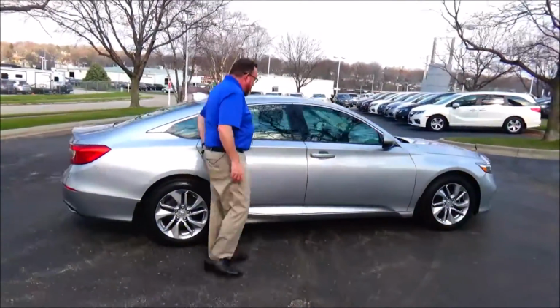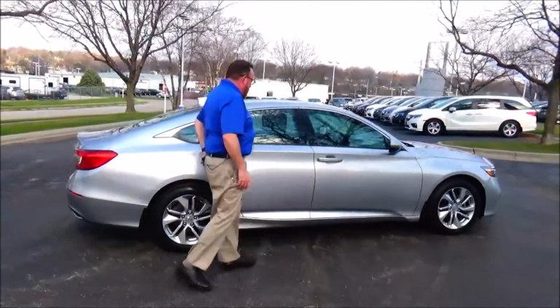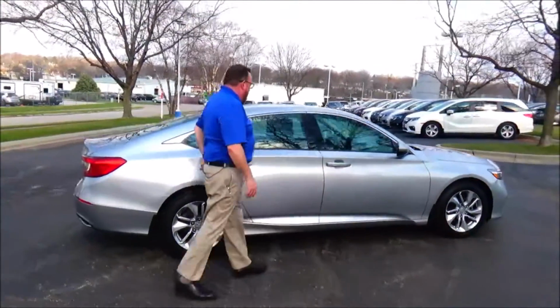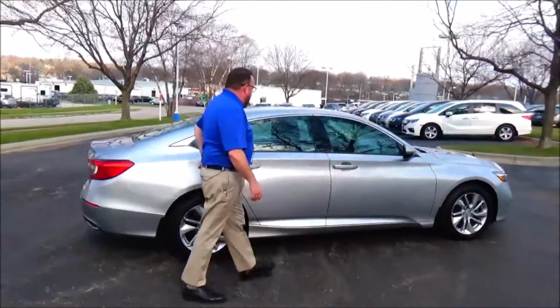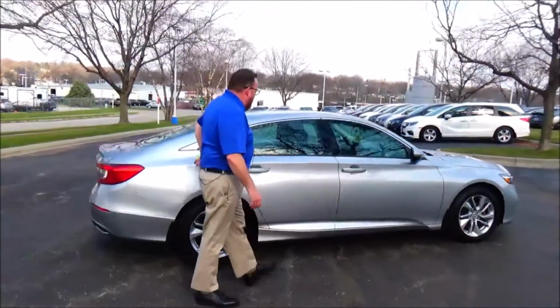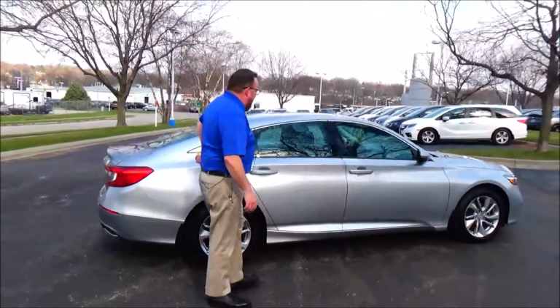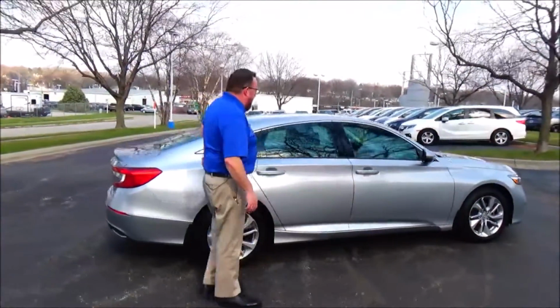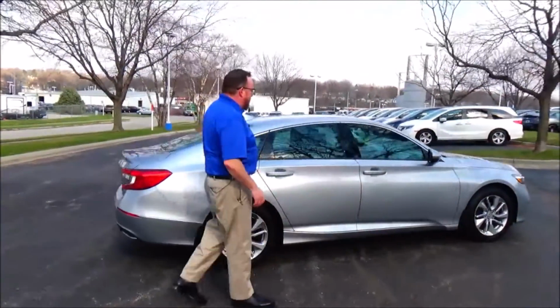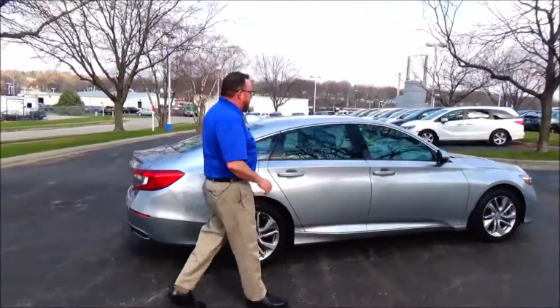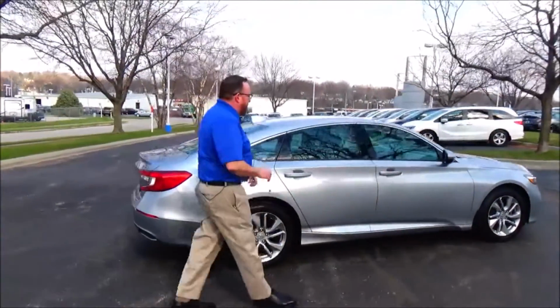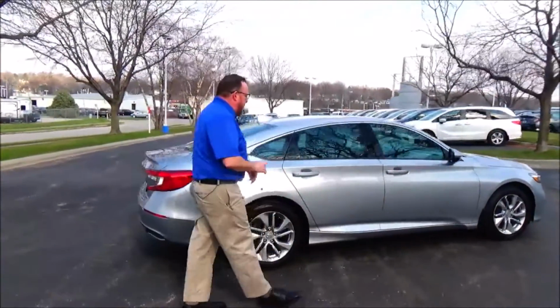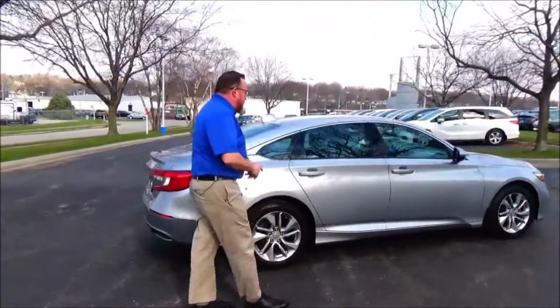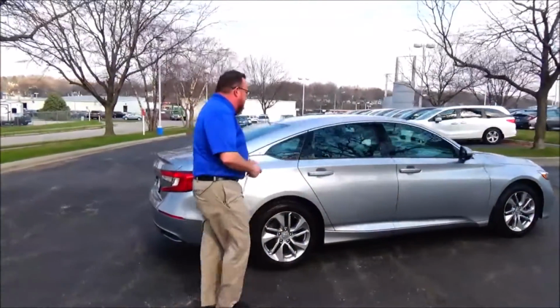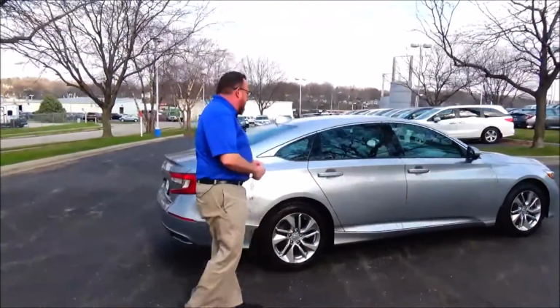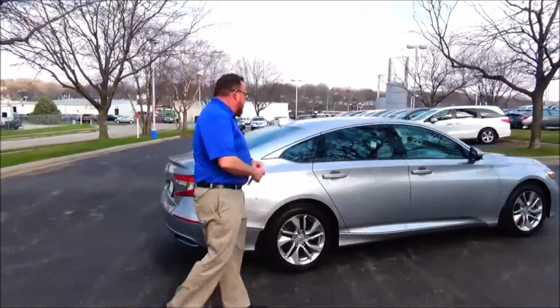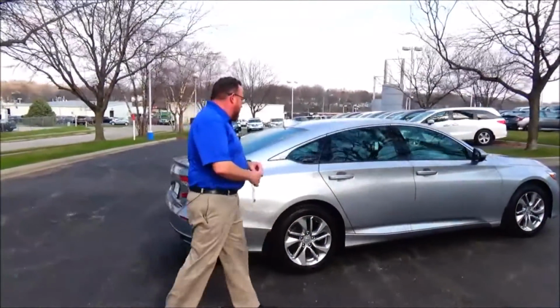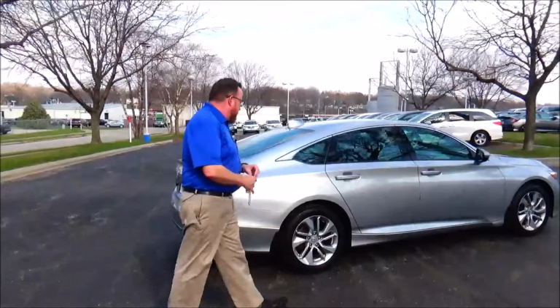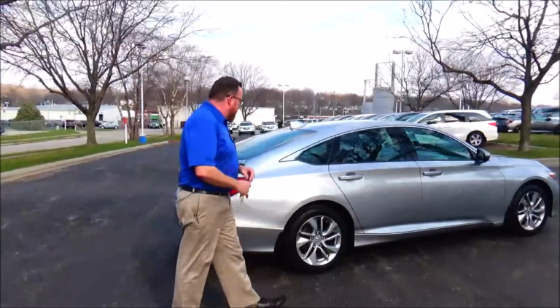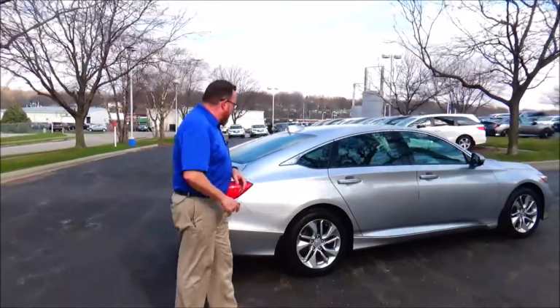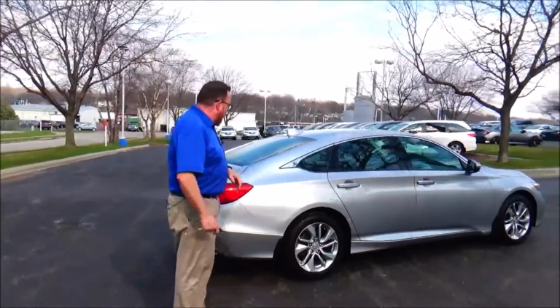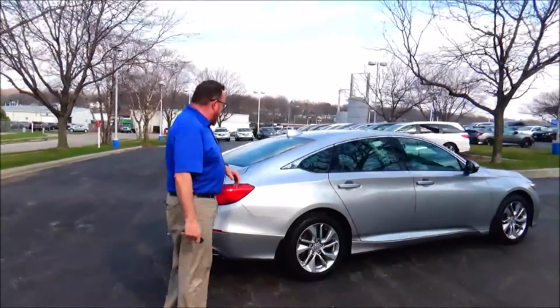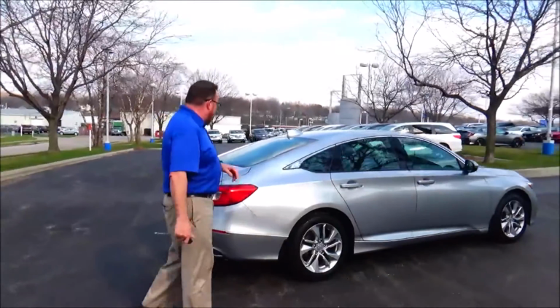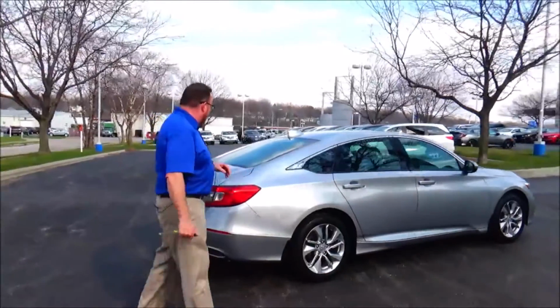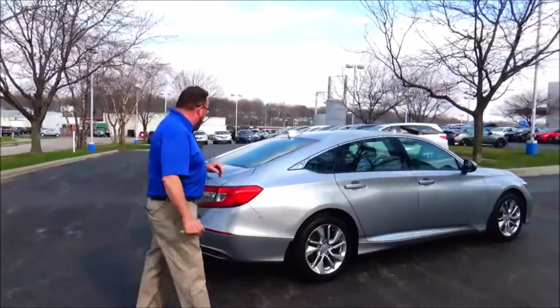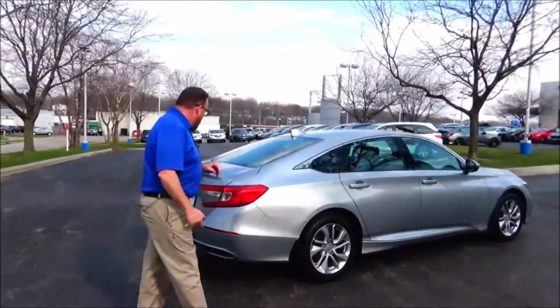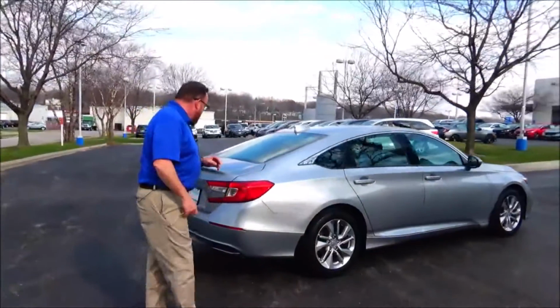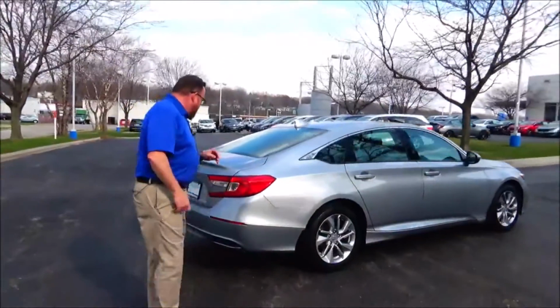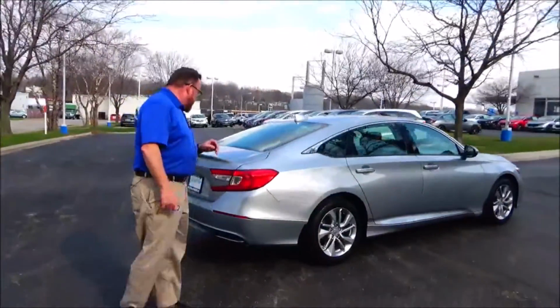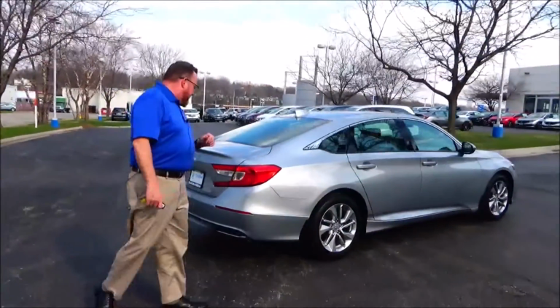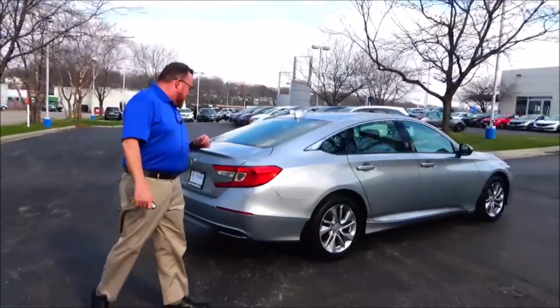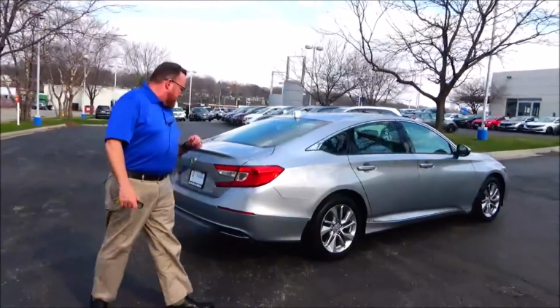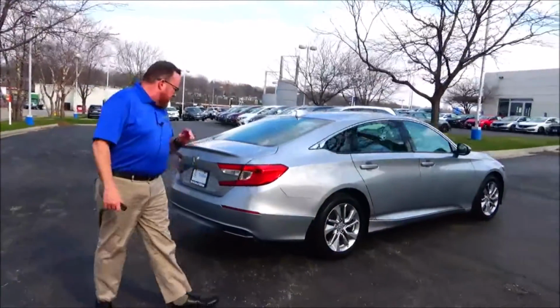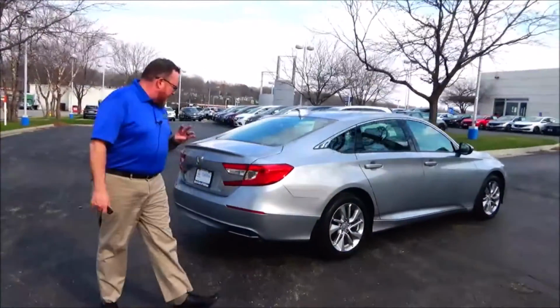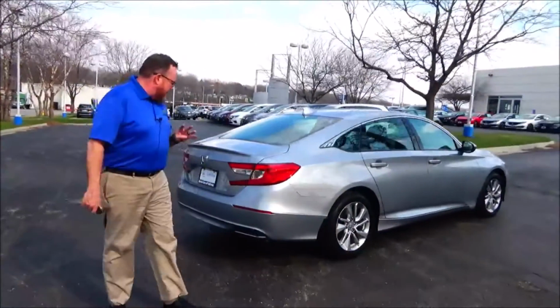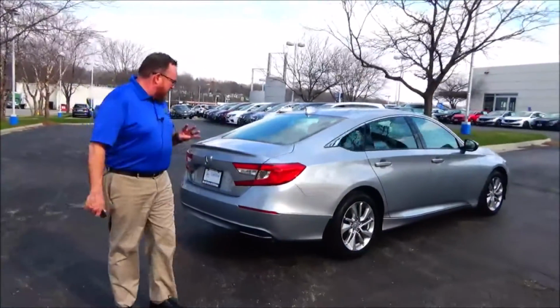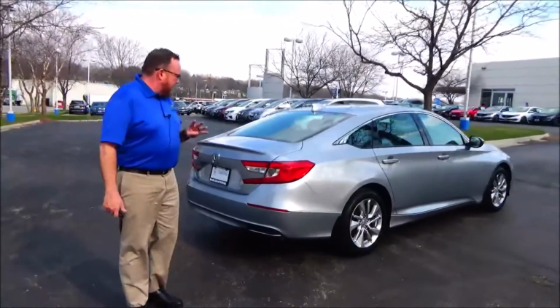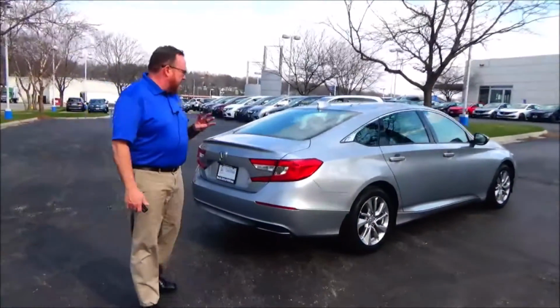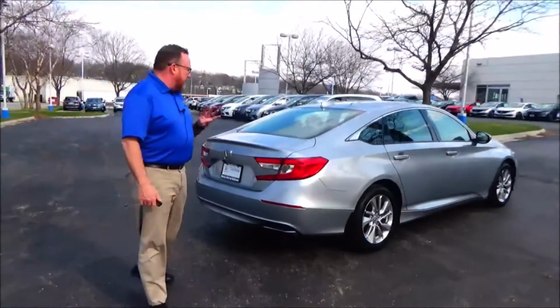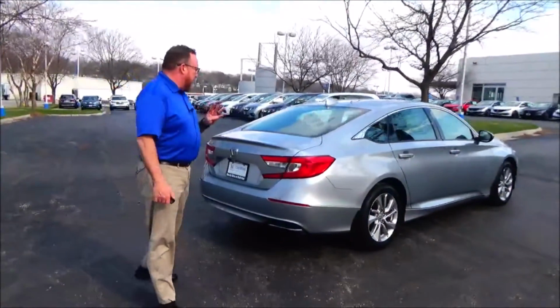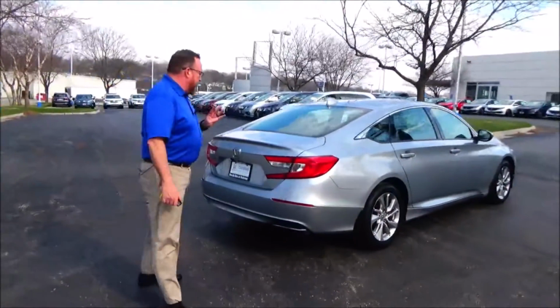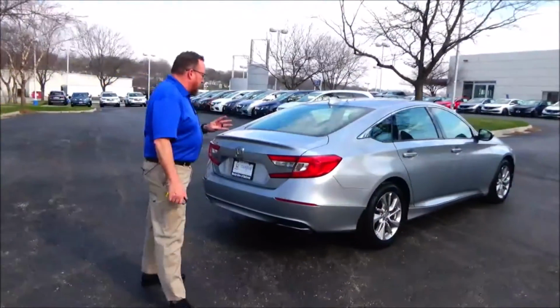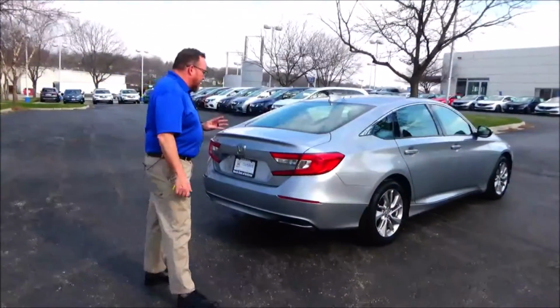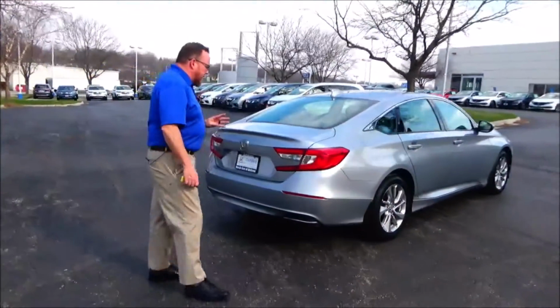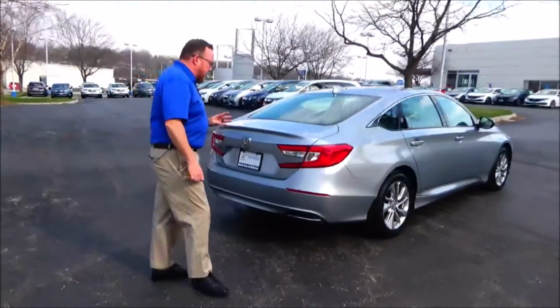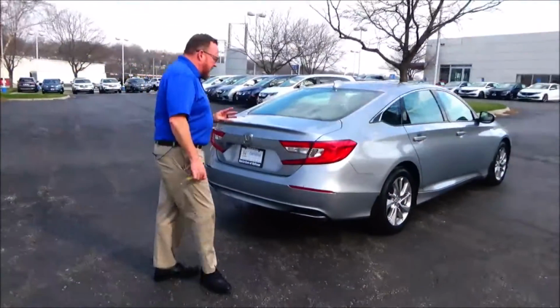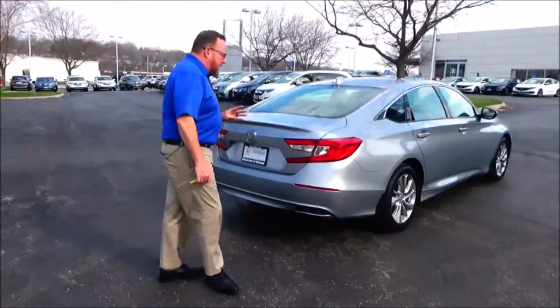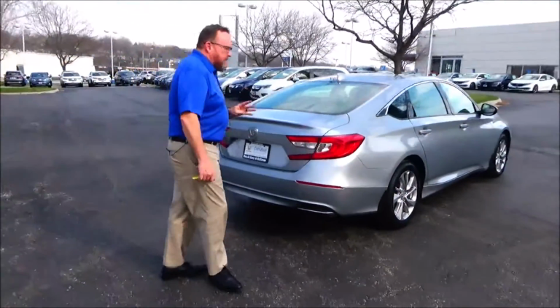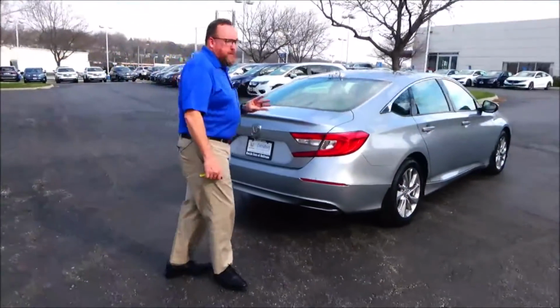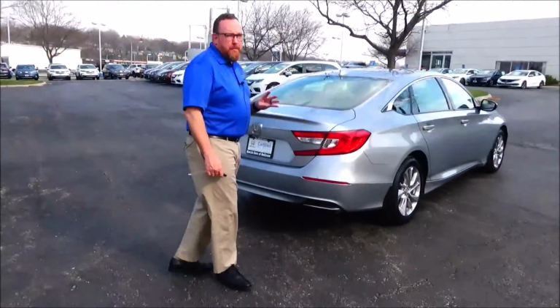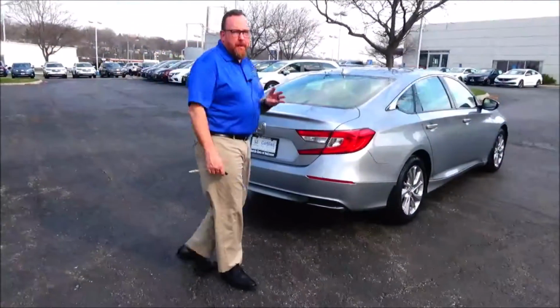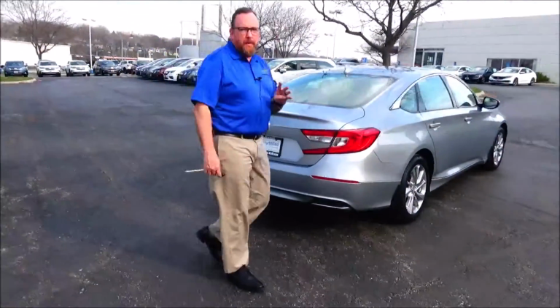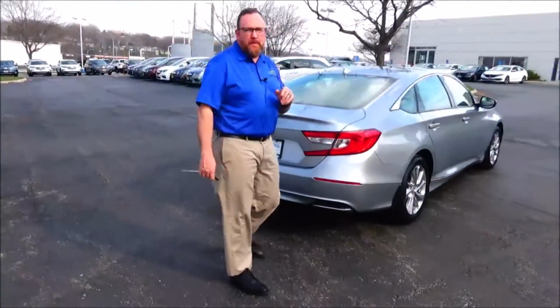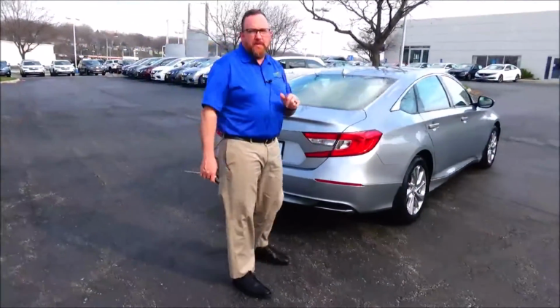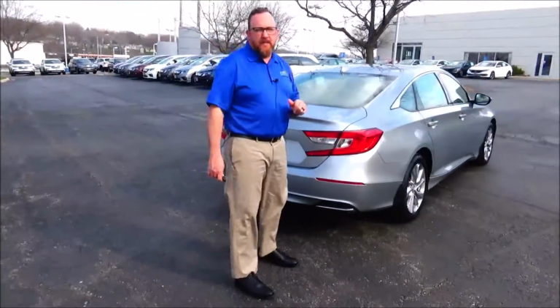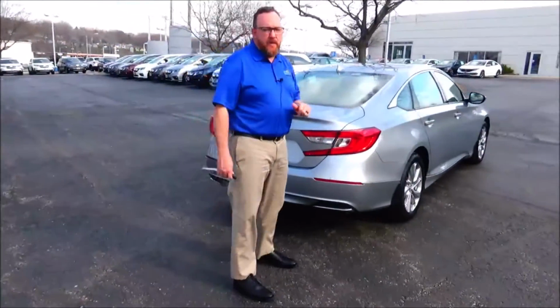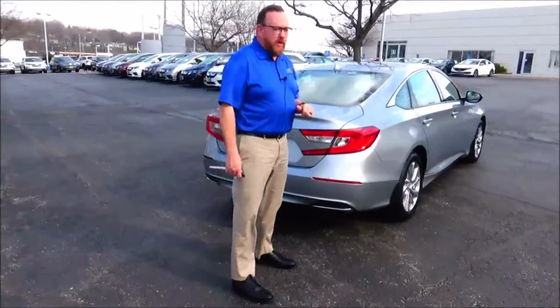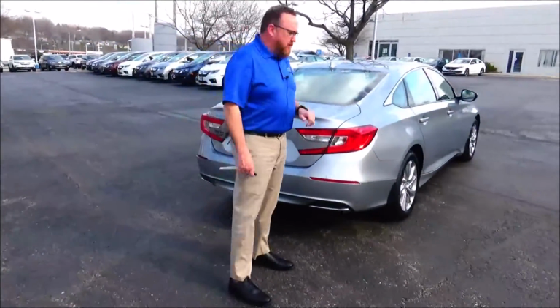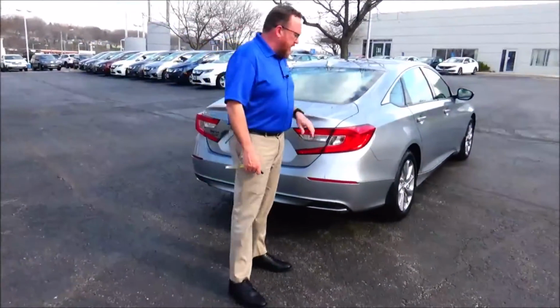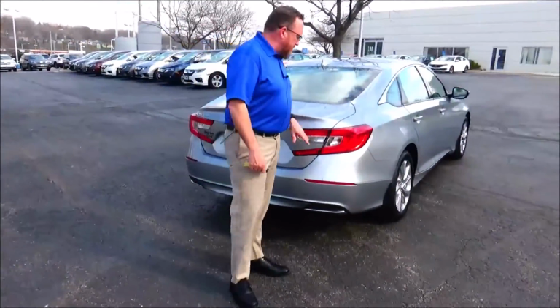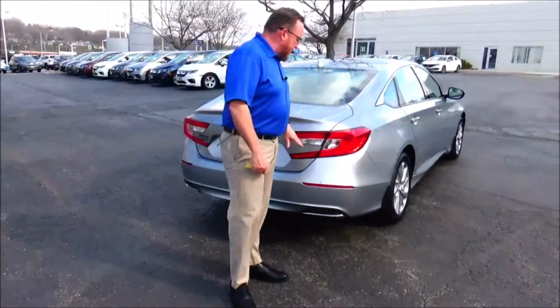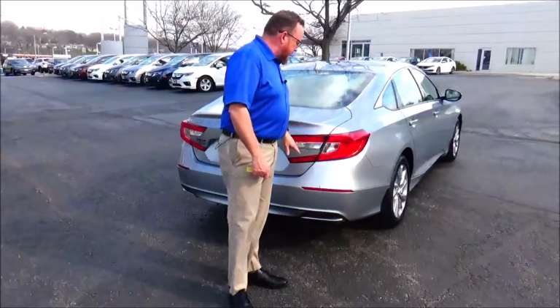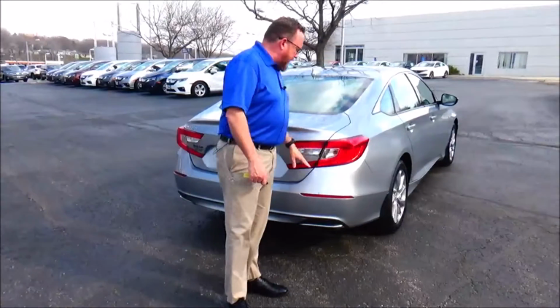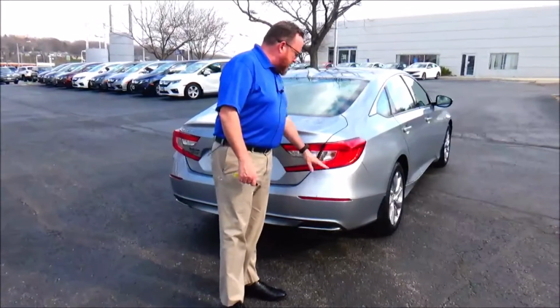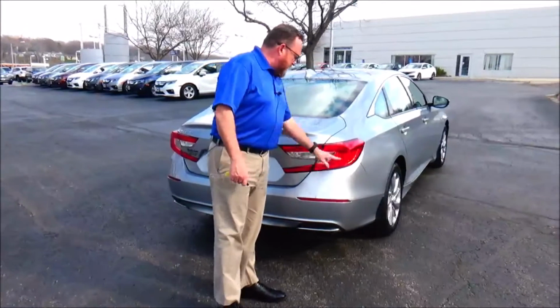This car's passed a mechanical inspection and is being sold as a certified car, so you get the remainder of the four-year 48,000-mile bumper-to-bumper and 70,000 or 100,000-mile powertrain warranty.